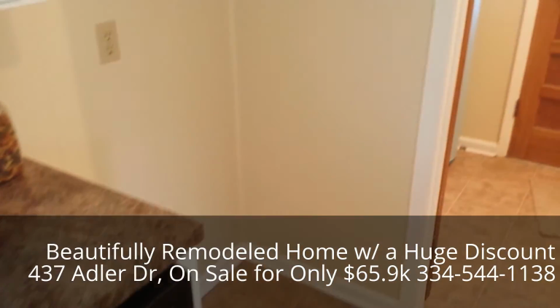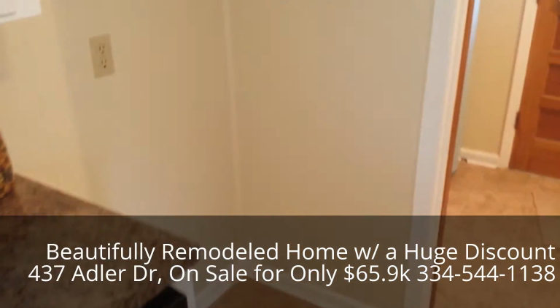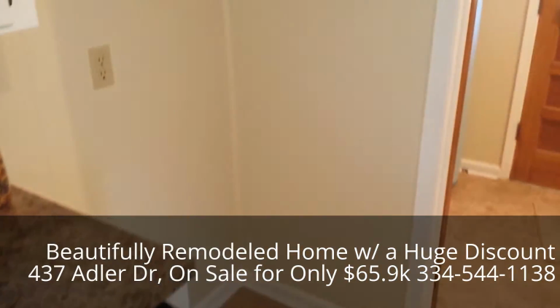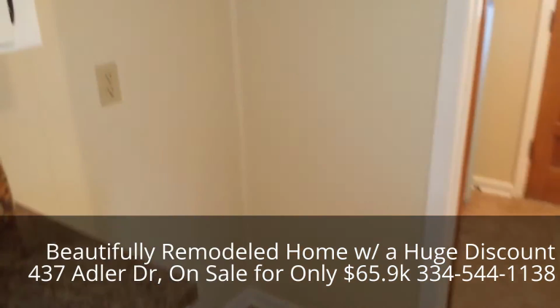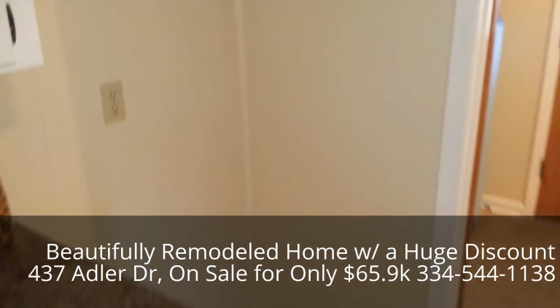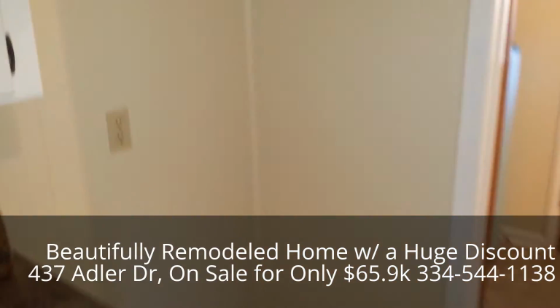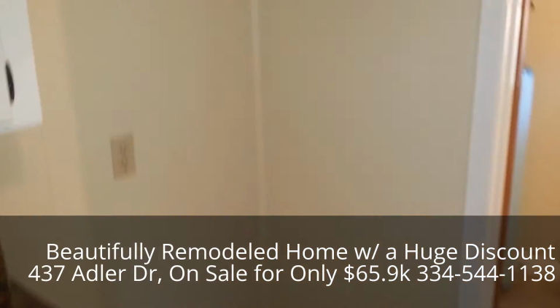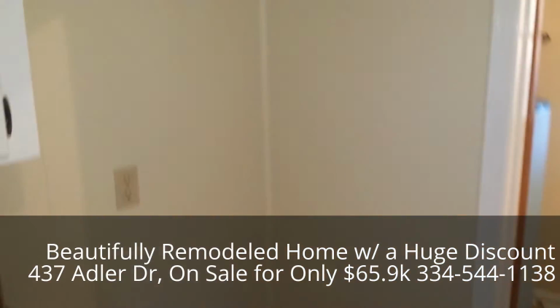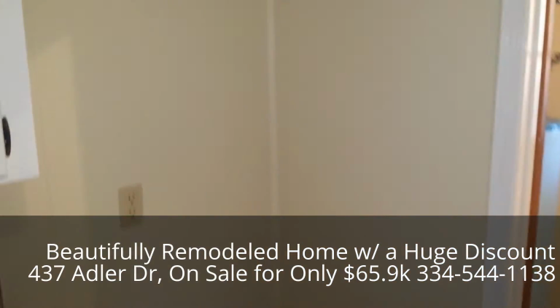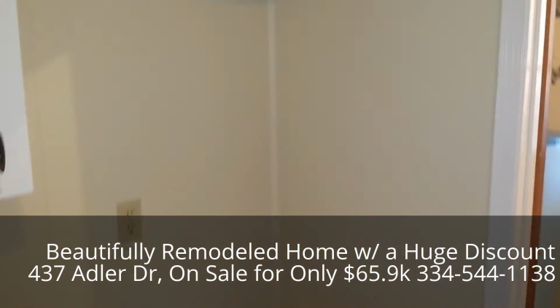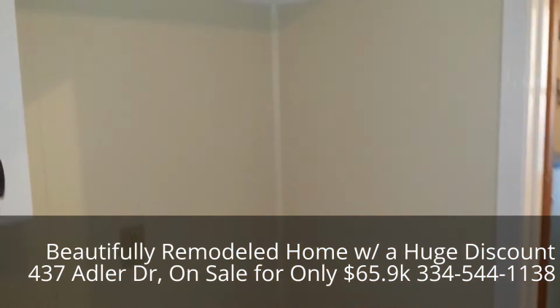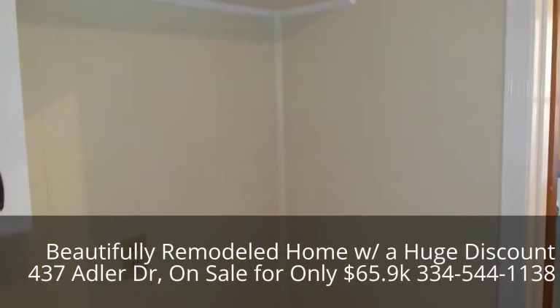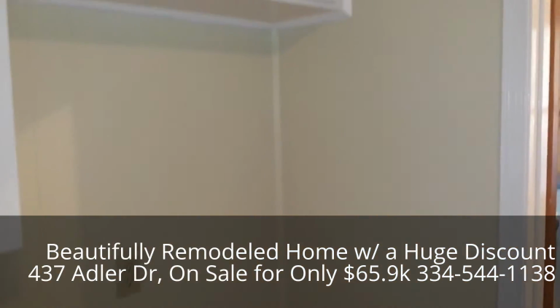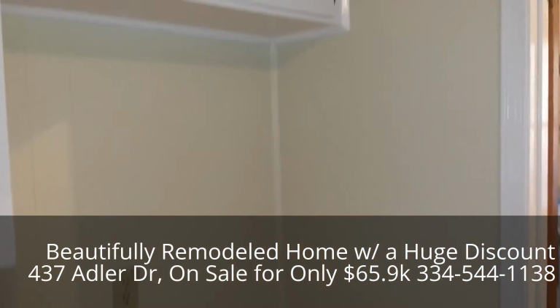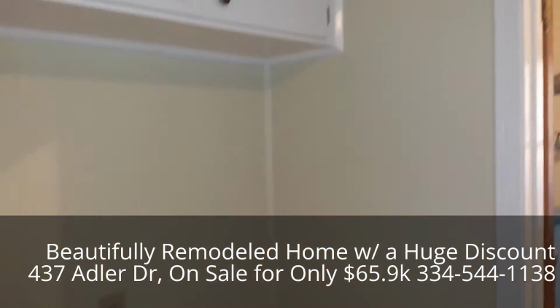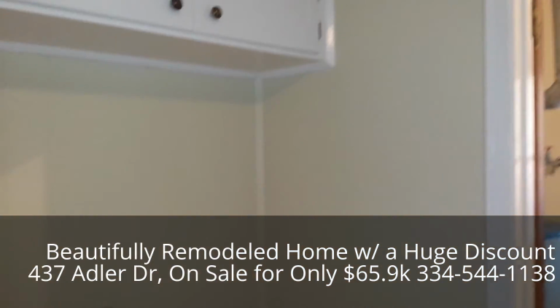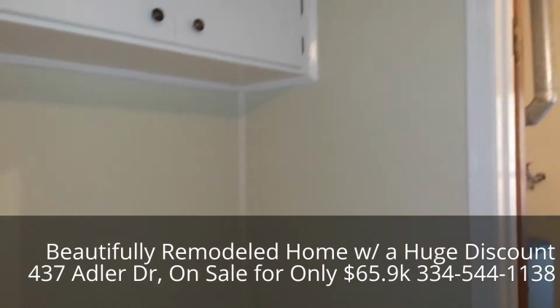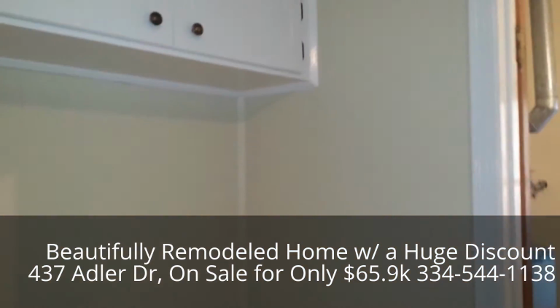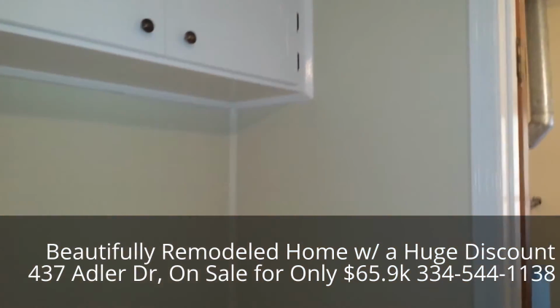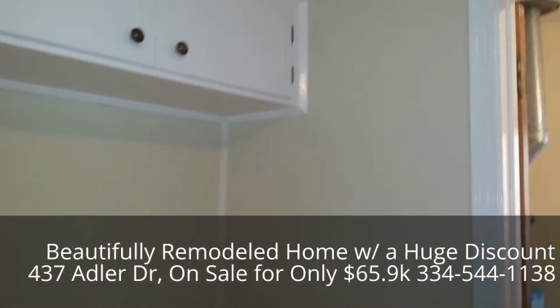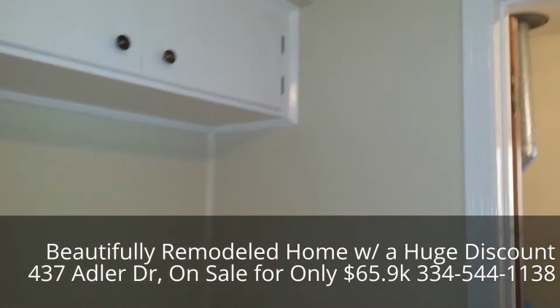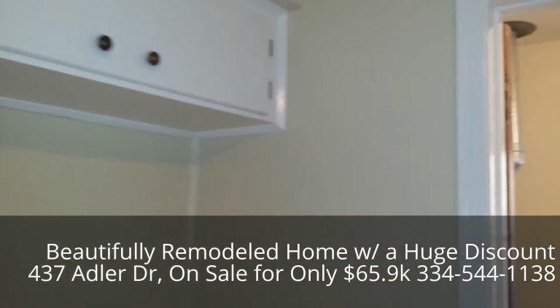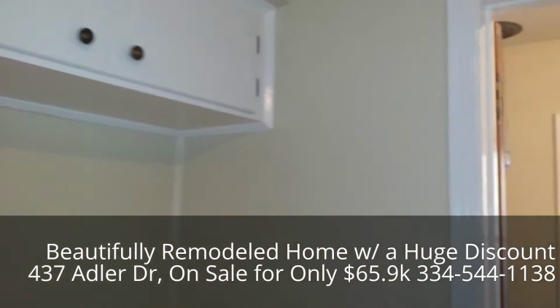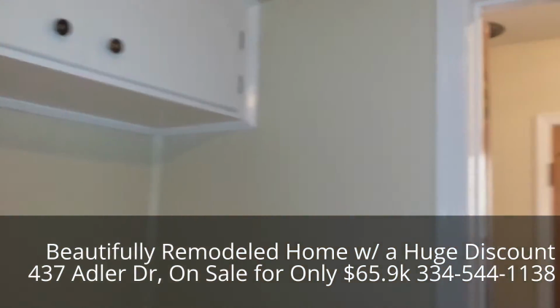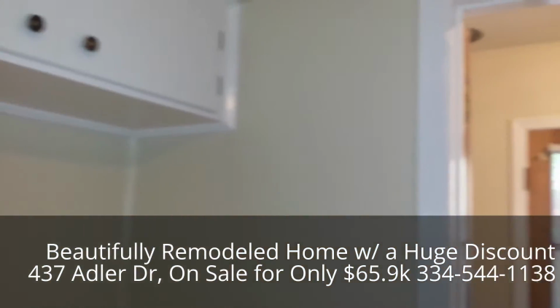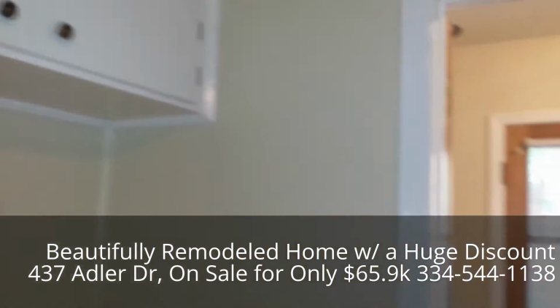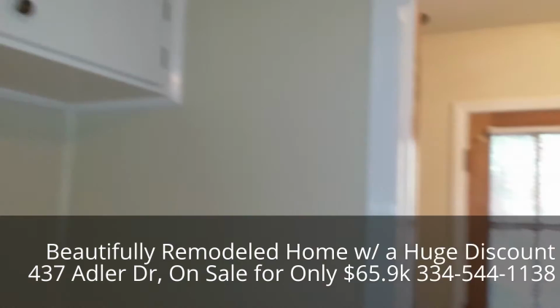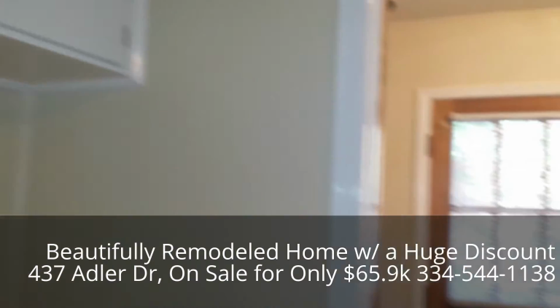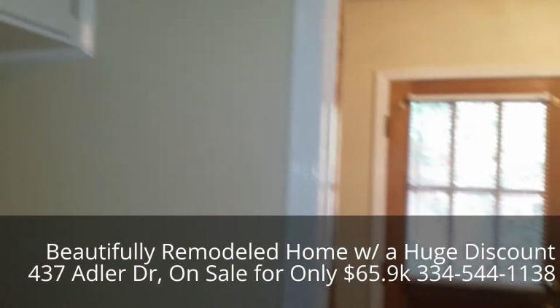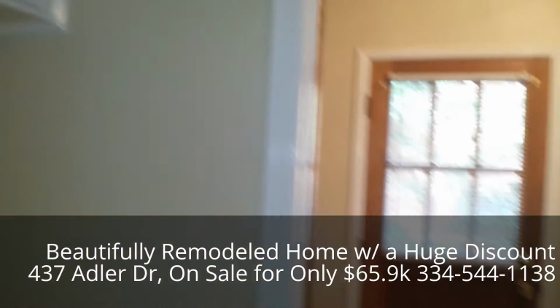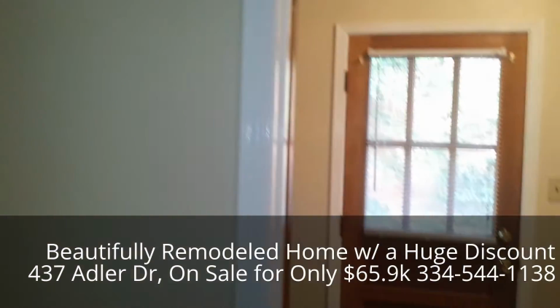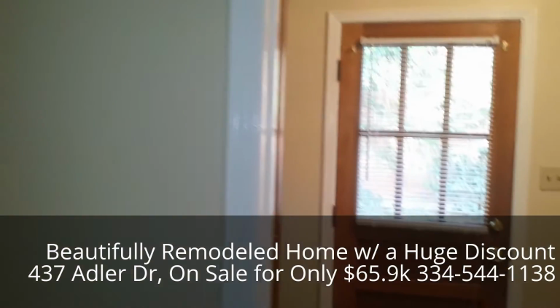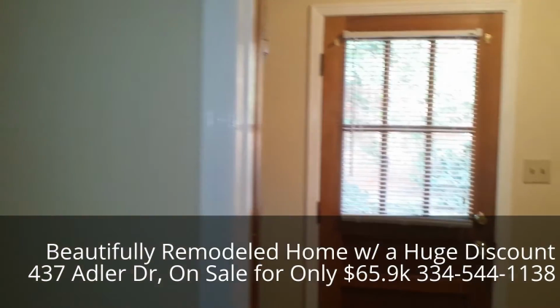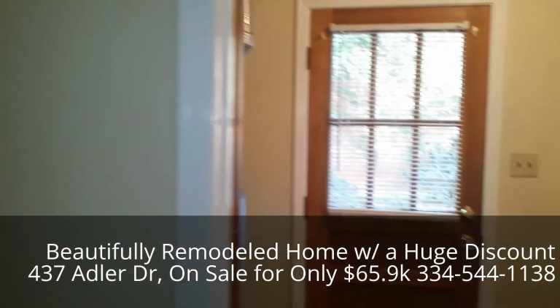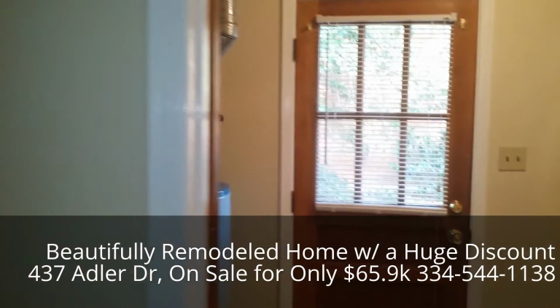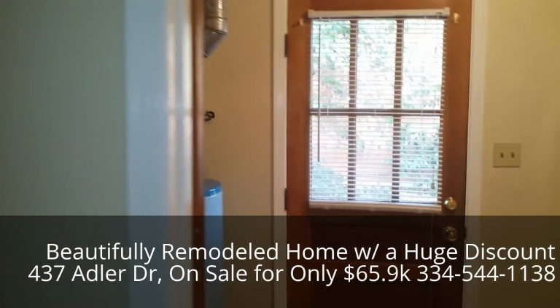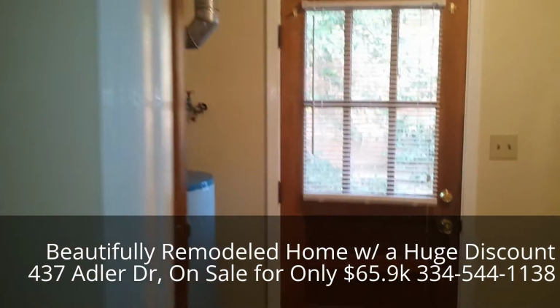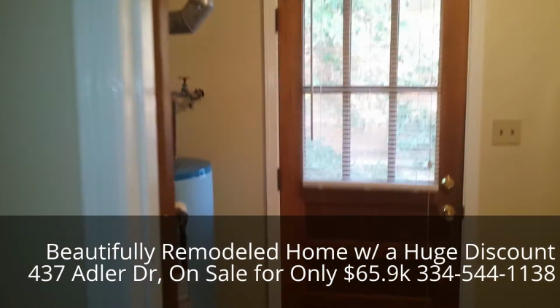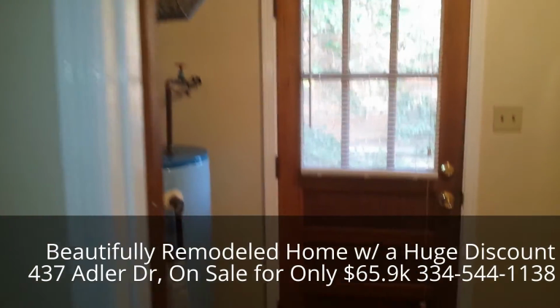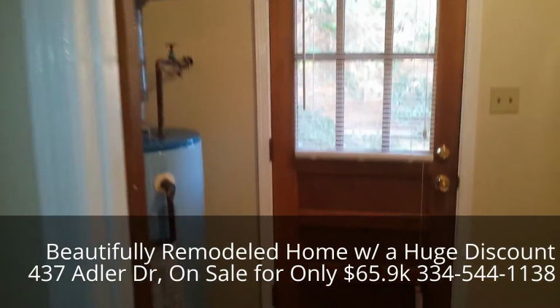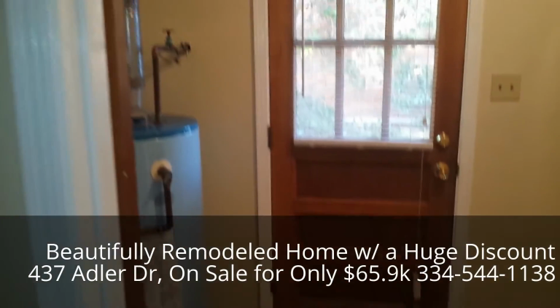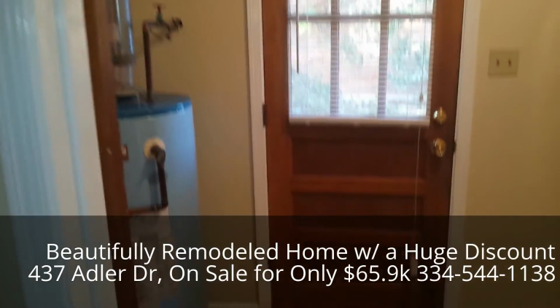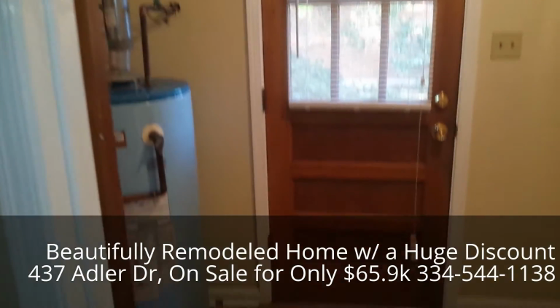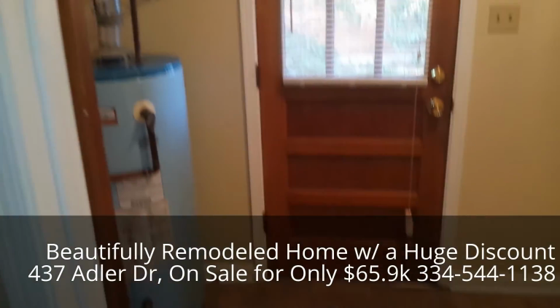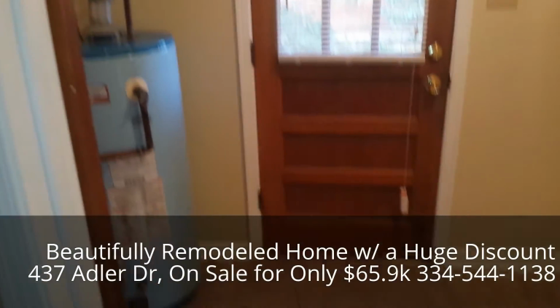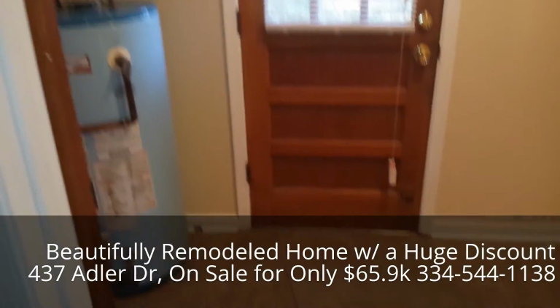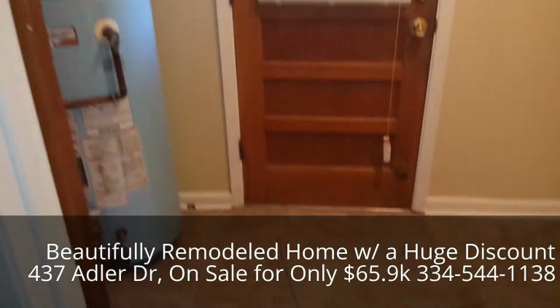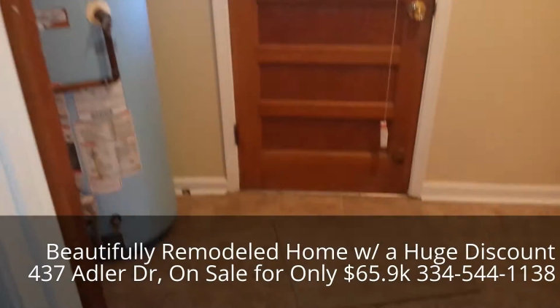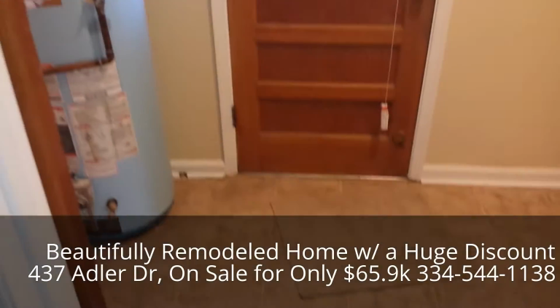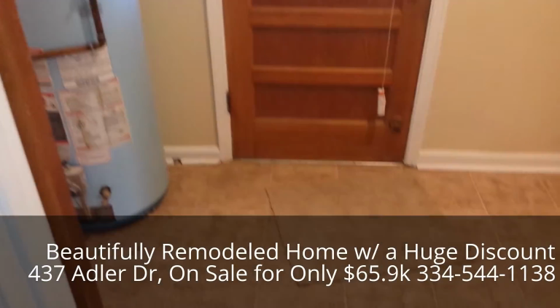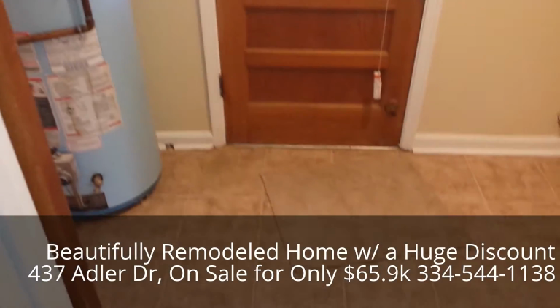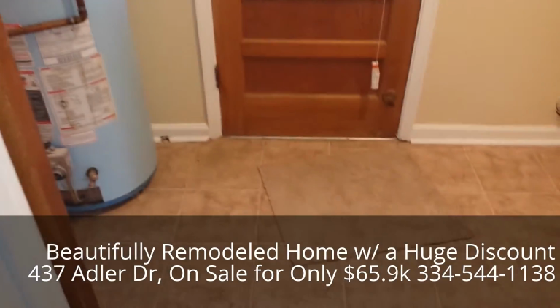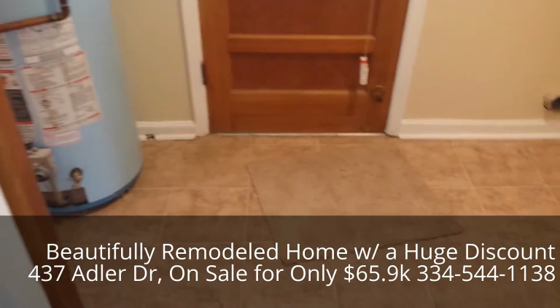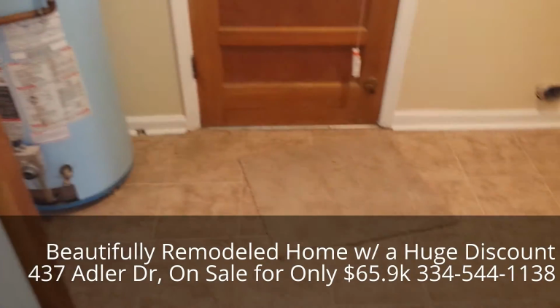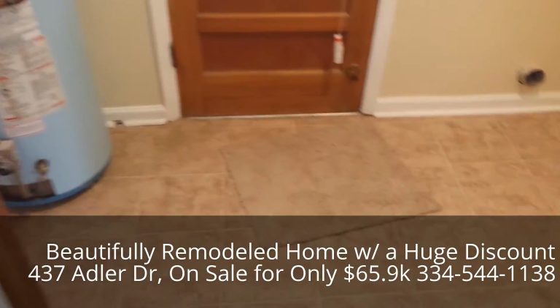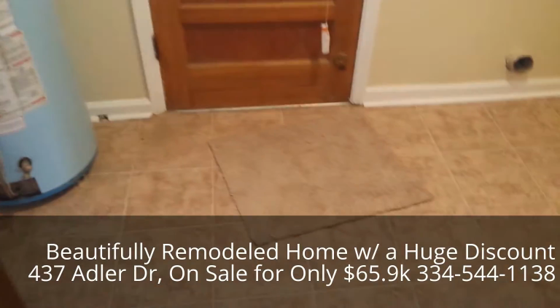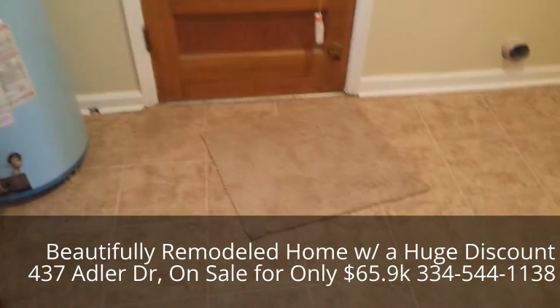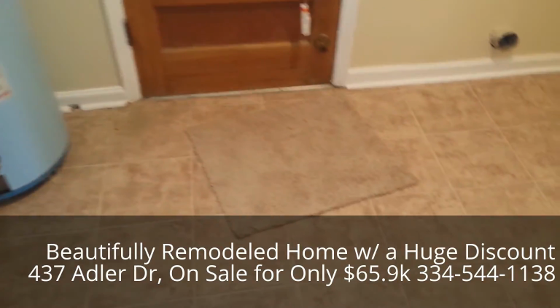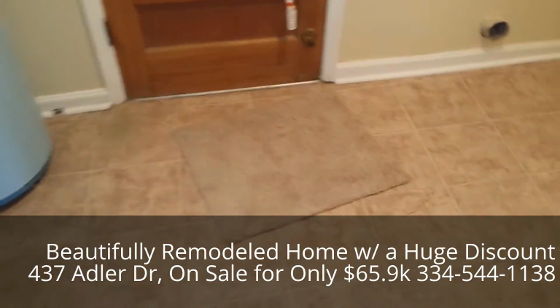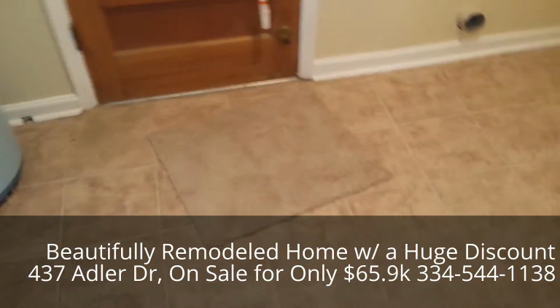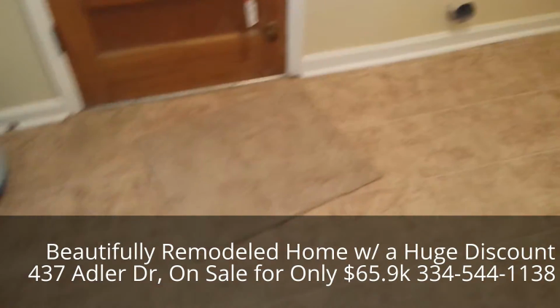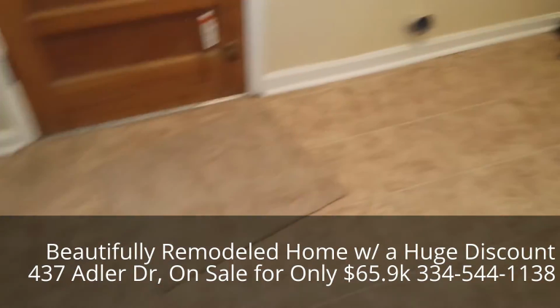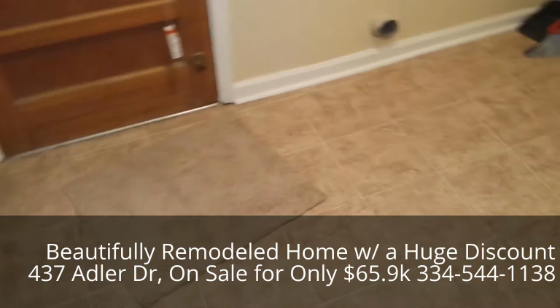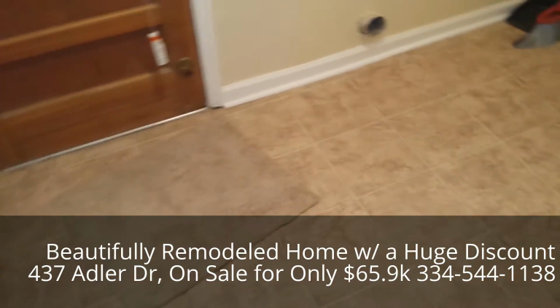Sink's brand new, faucets brand new, brand new paint, brand new flooring — everything. Nice laundry room.